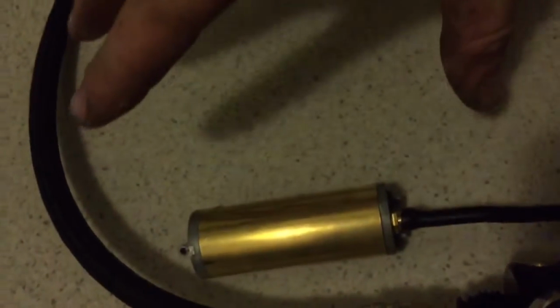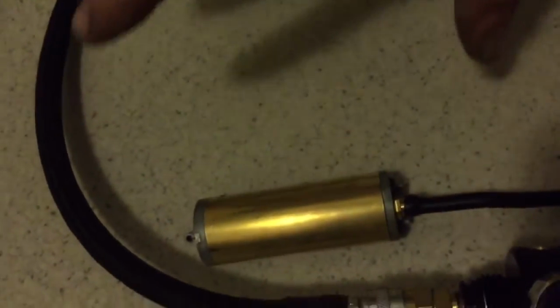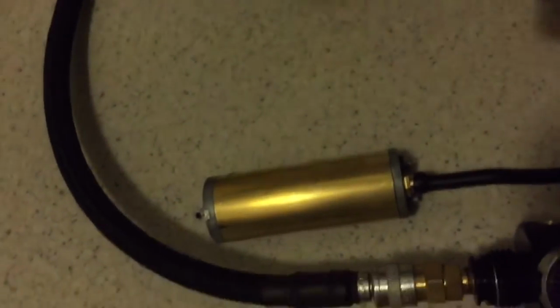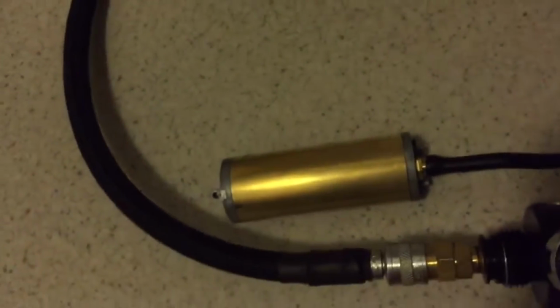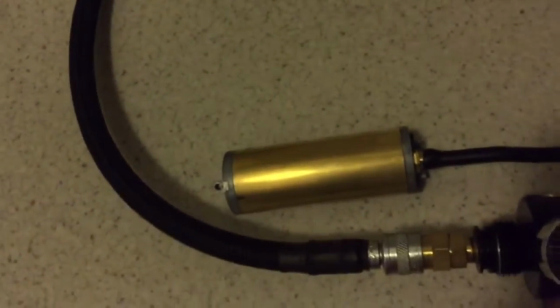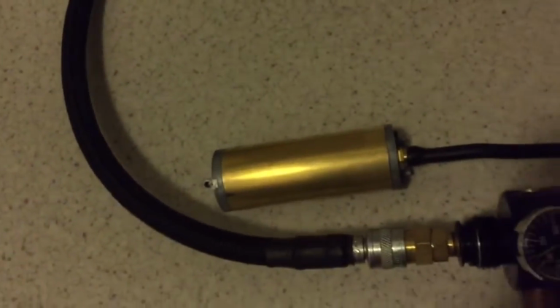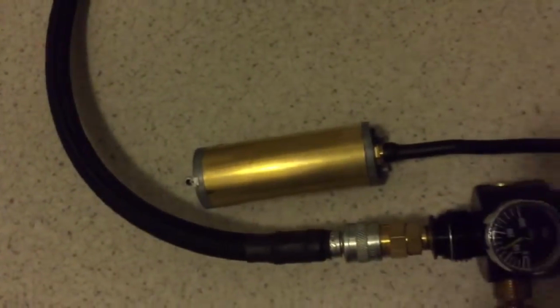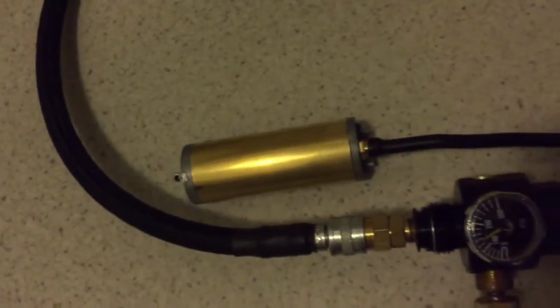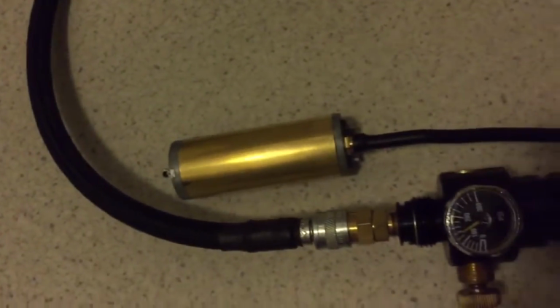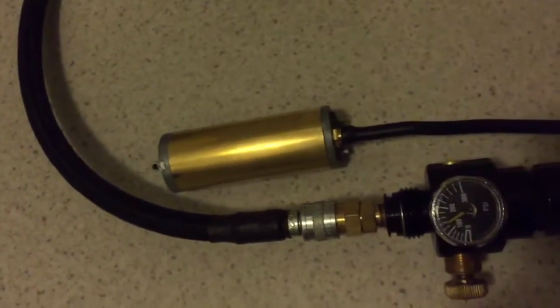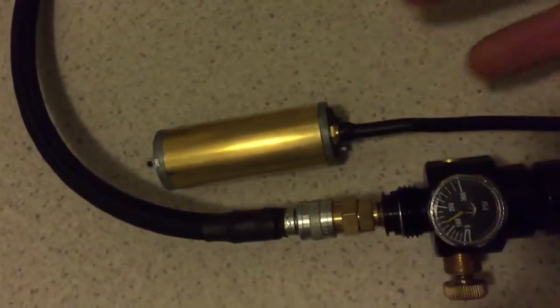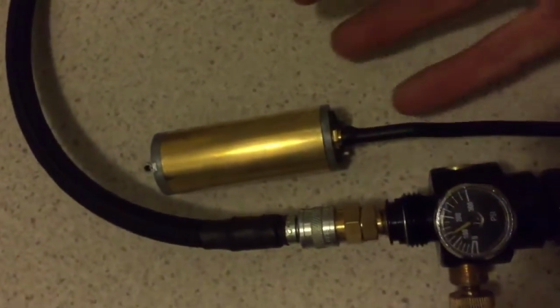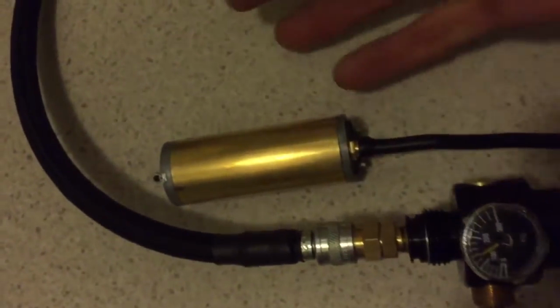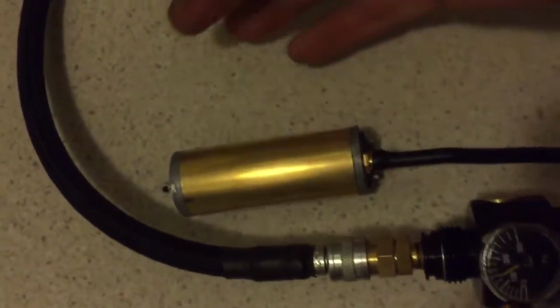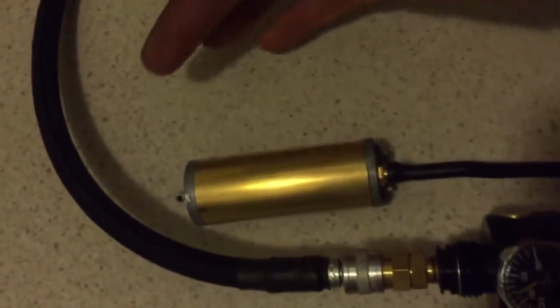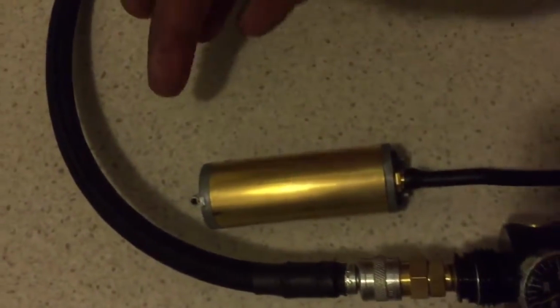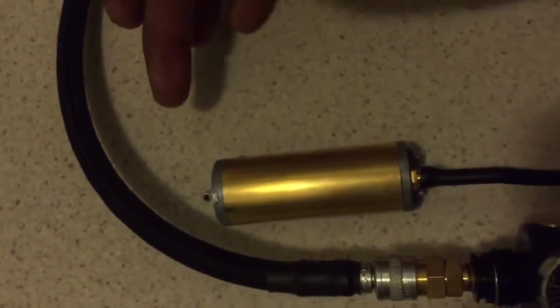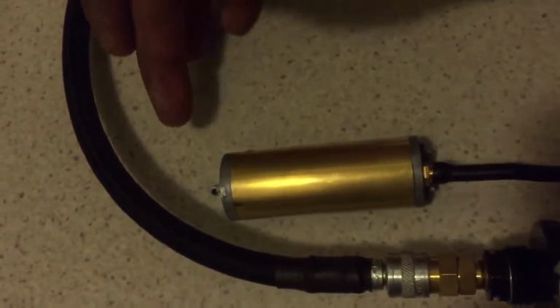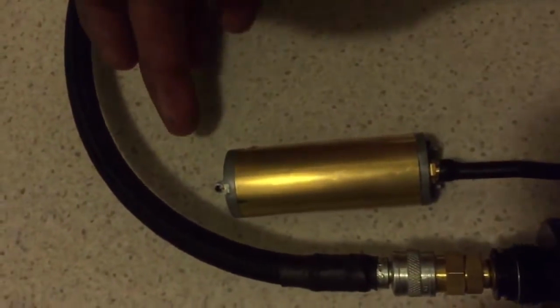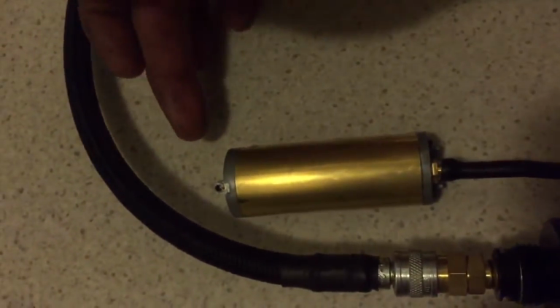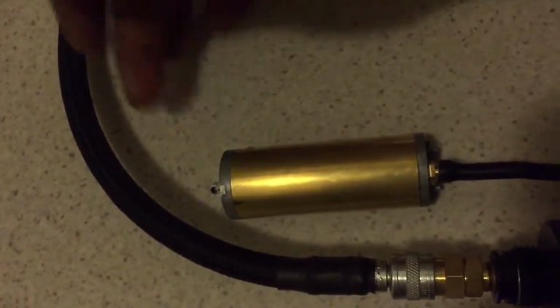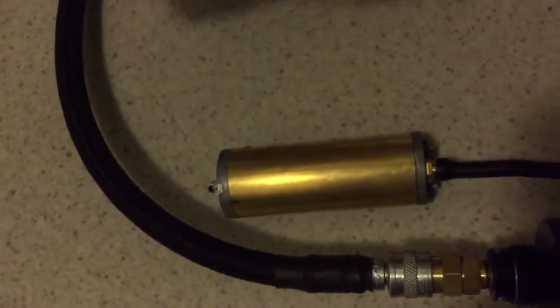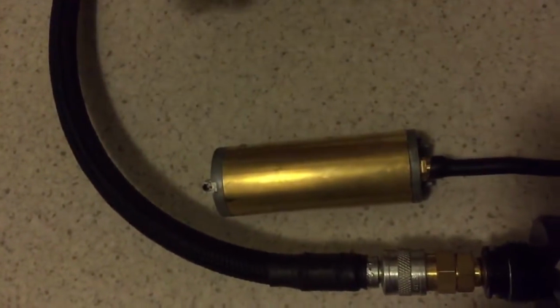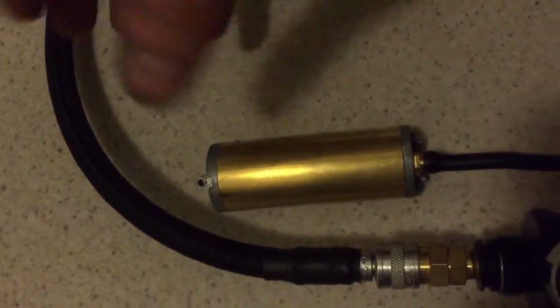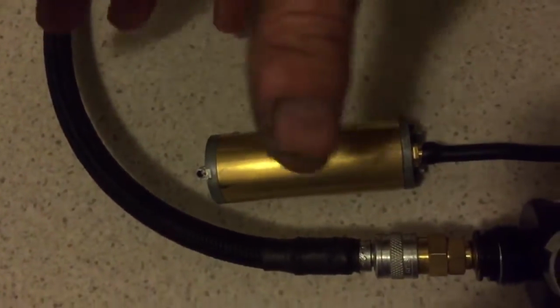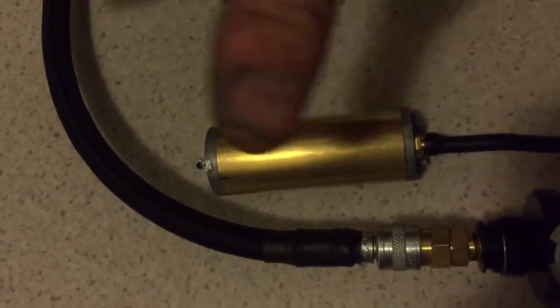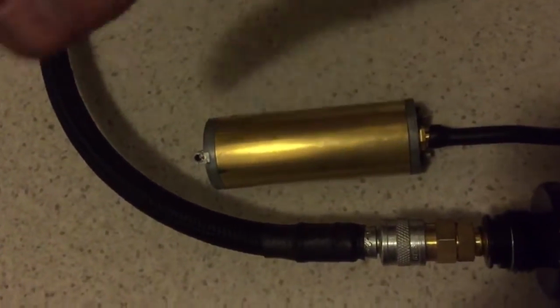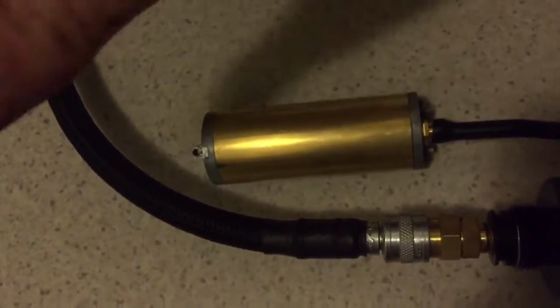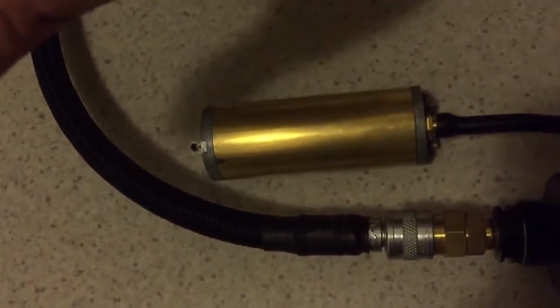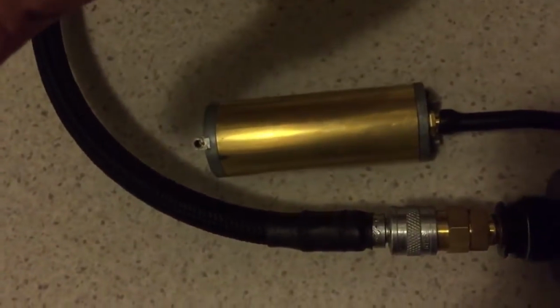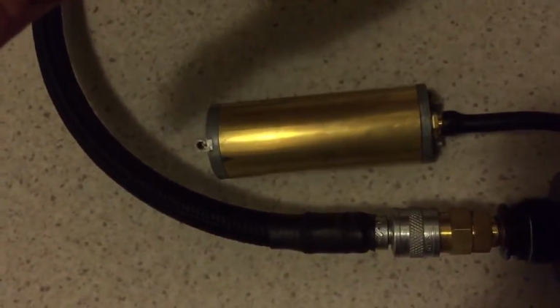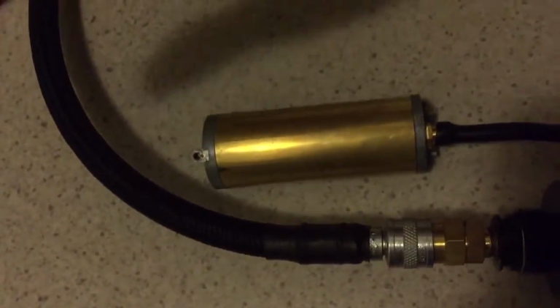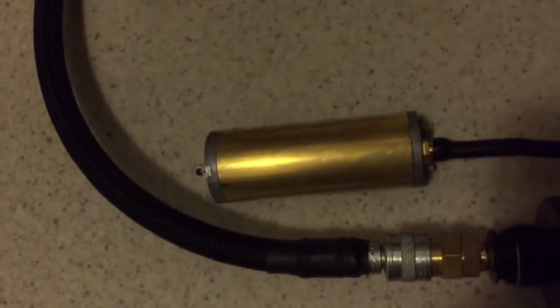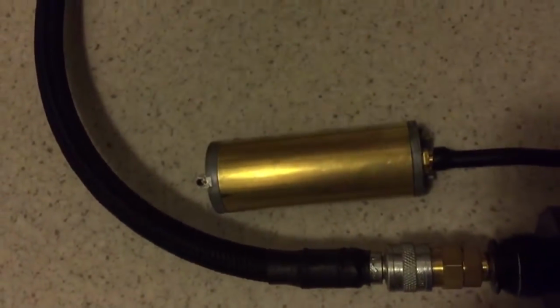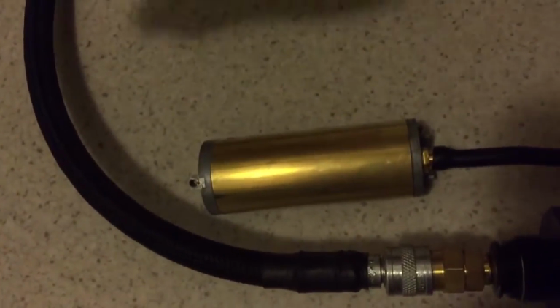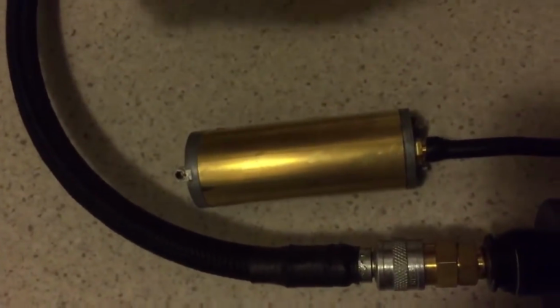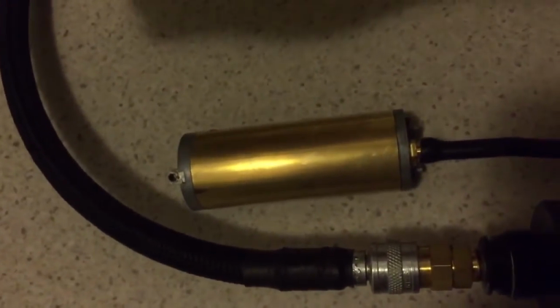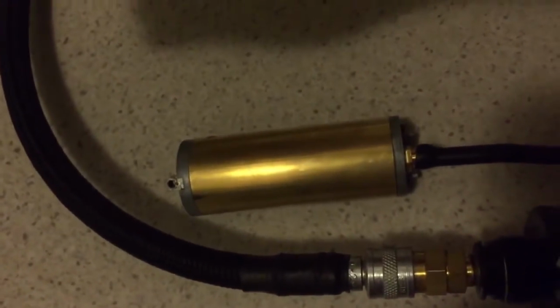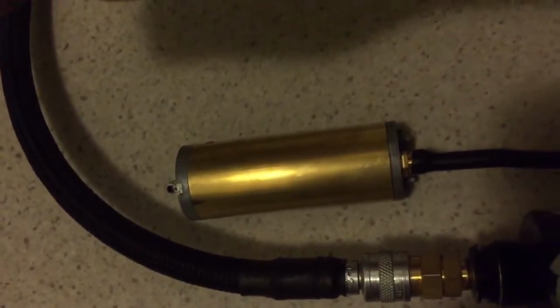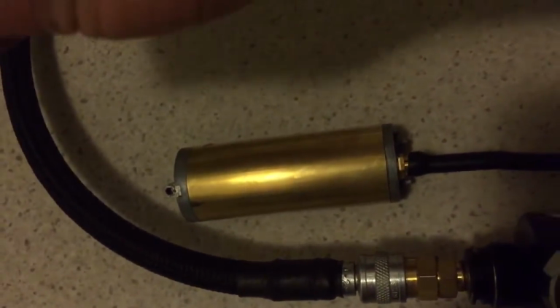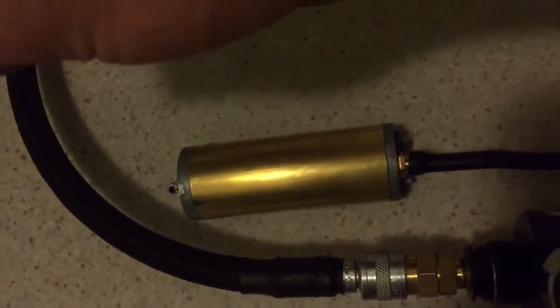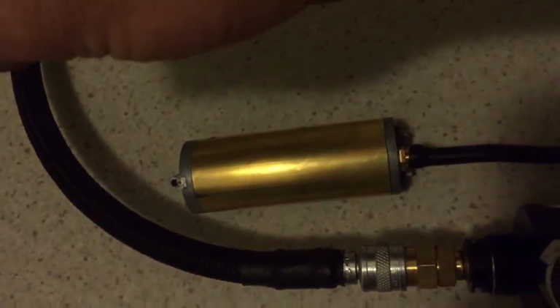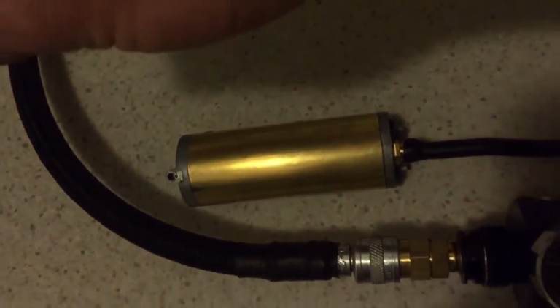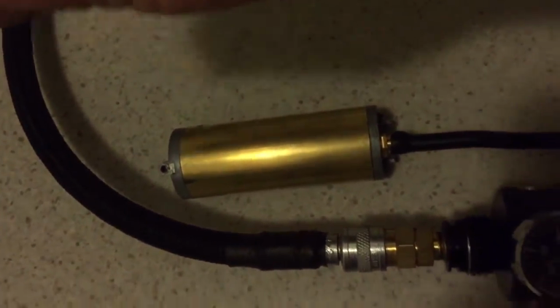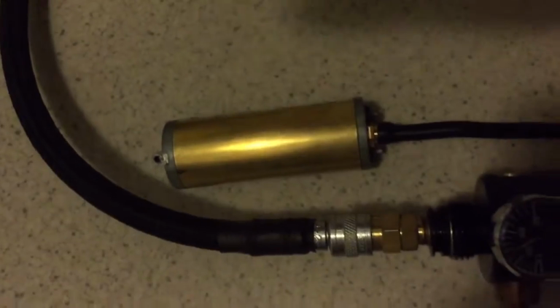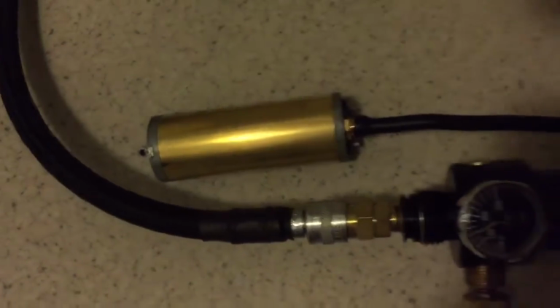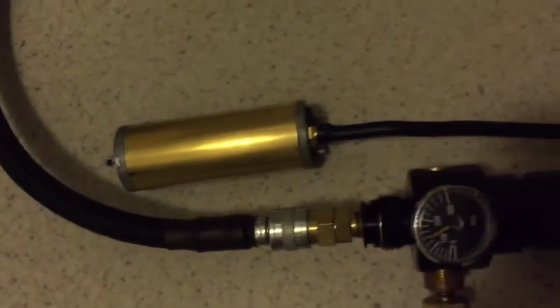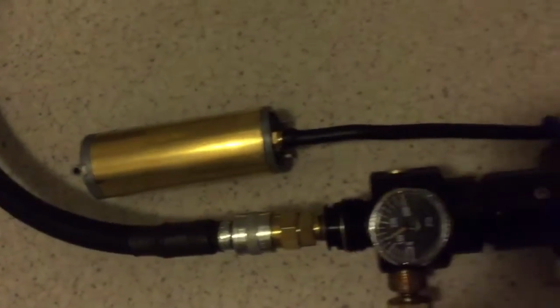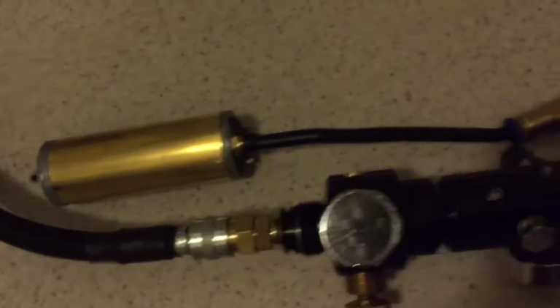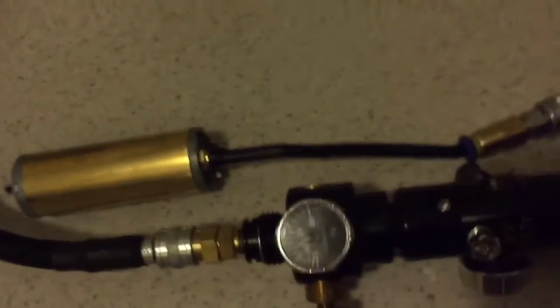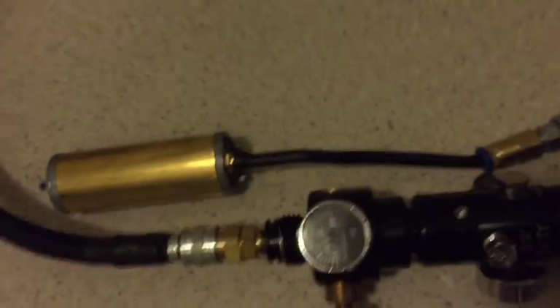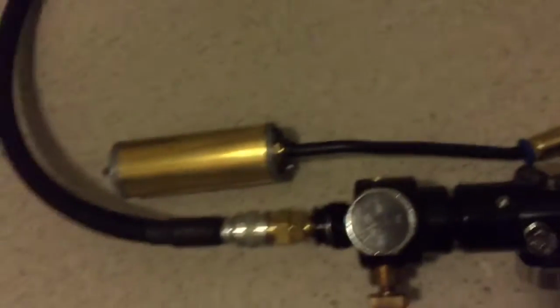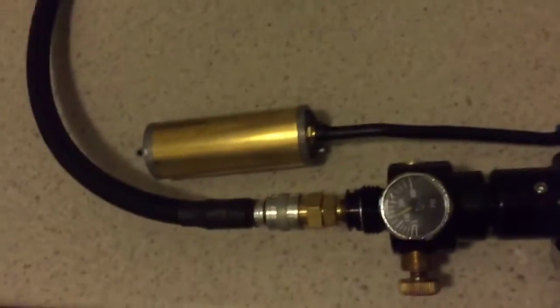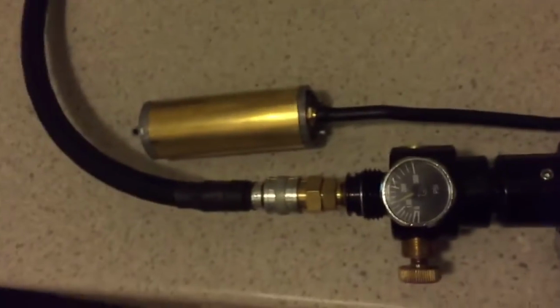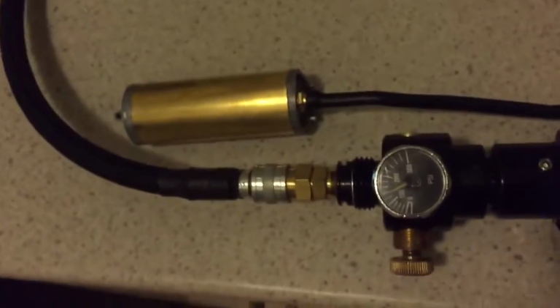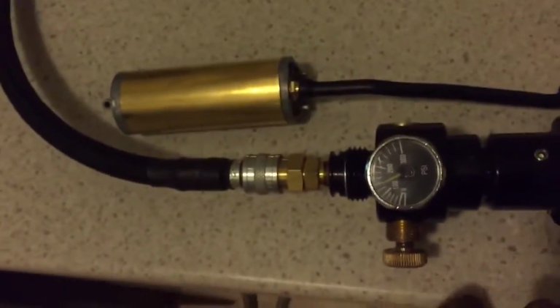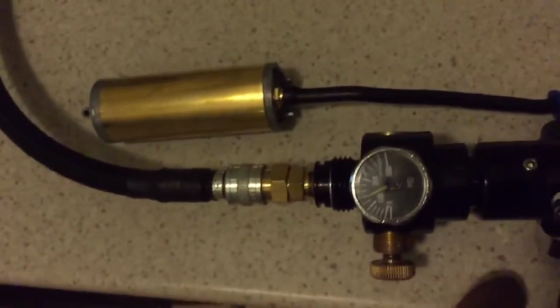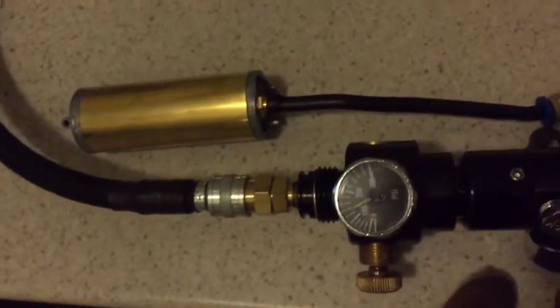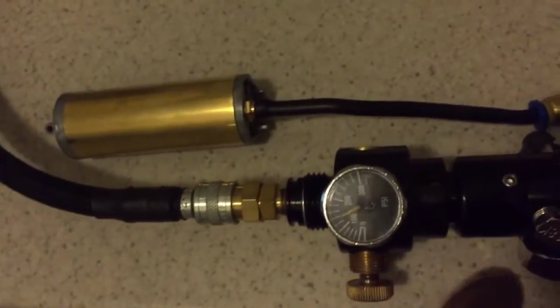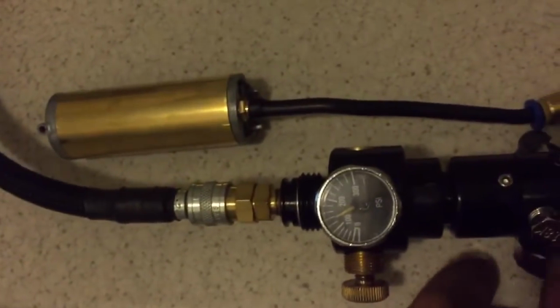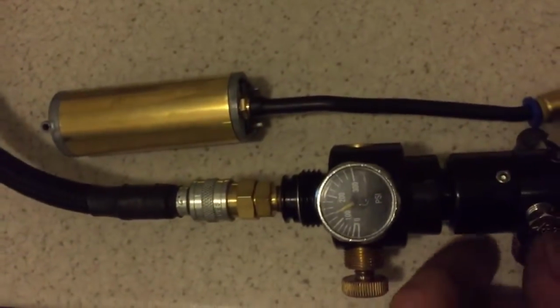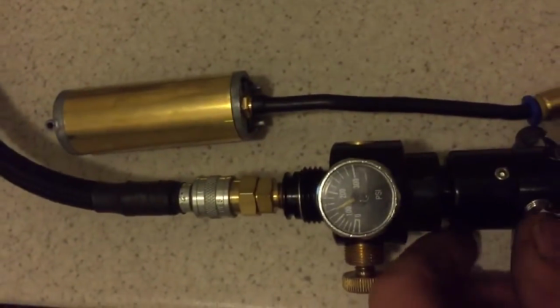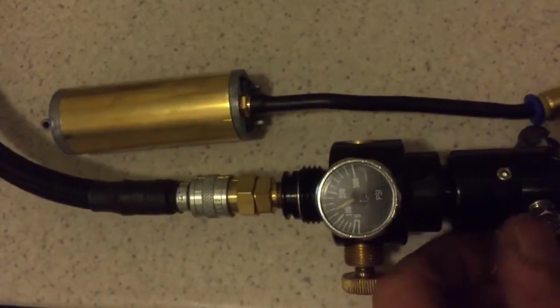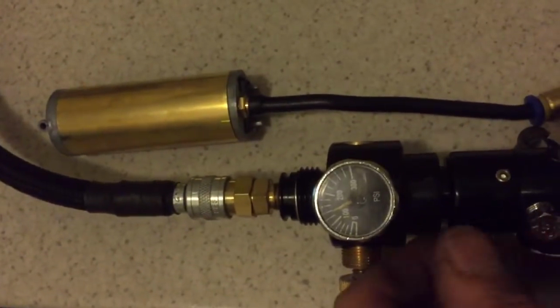There you go — it's reseated. The o-ring, as soon as I let it go, clamped back on. Now I'll make it do it again.